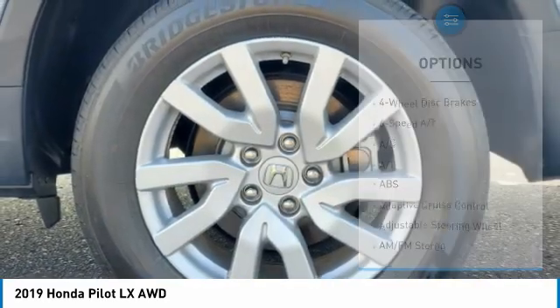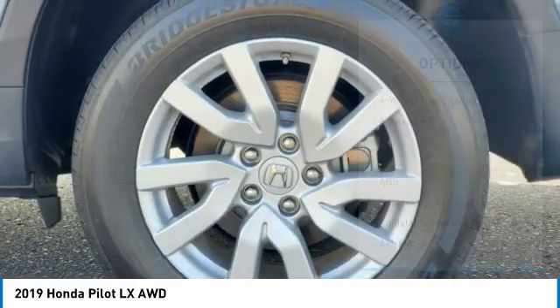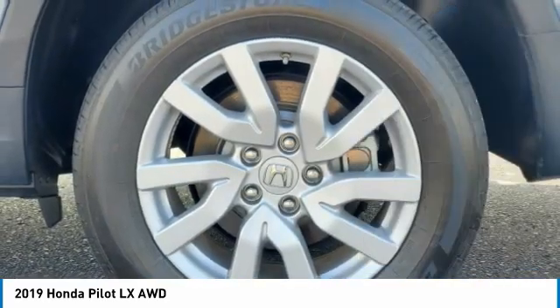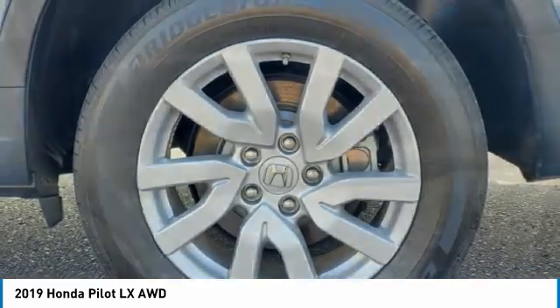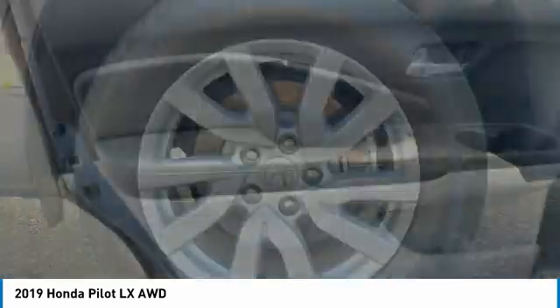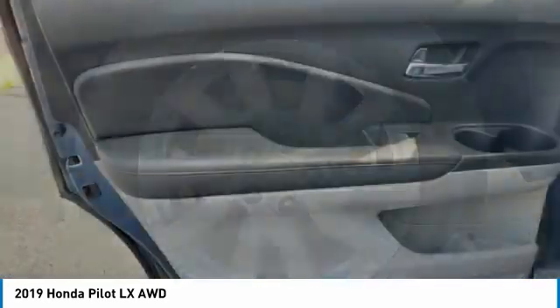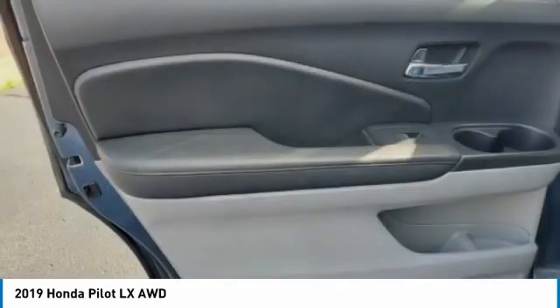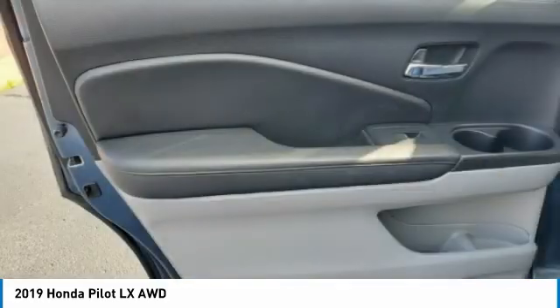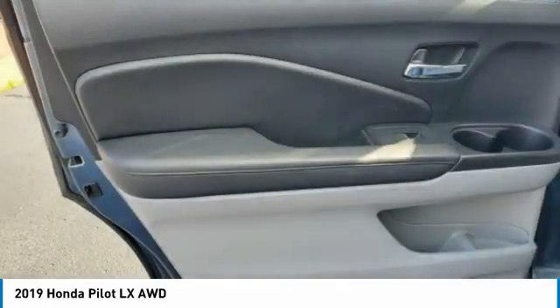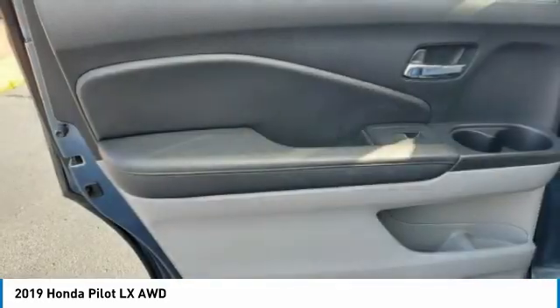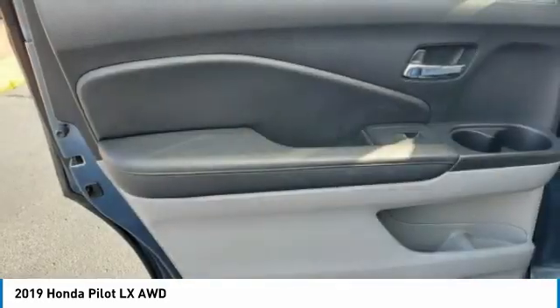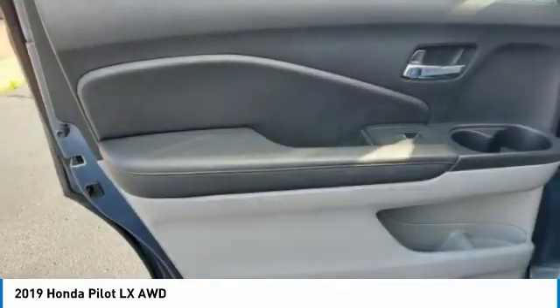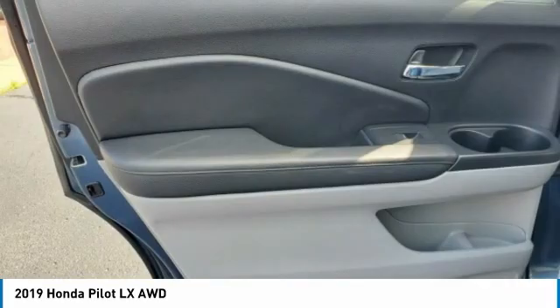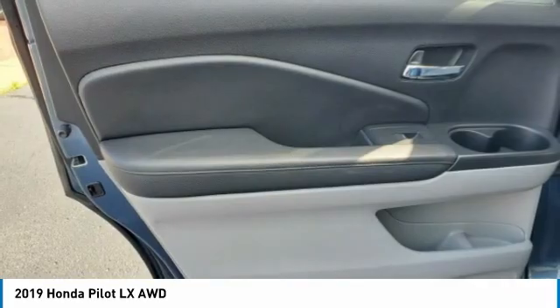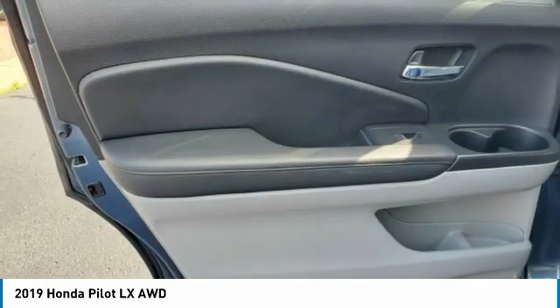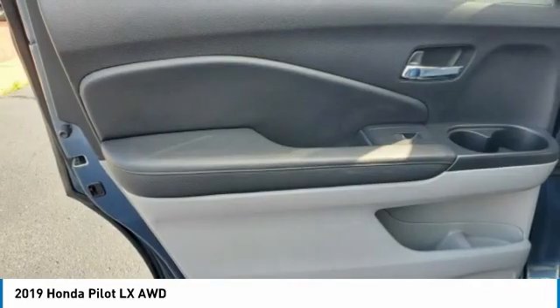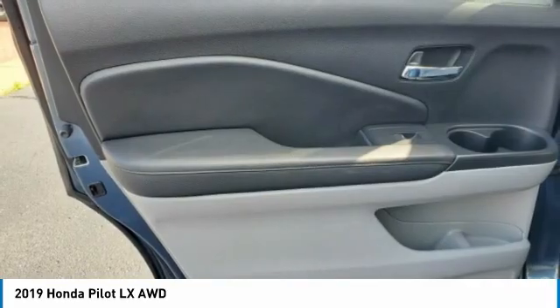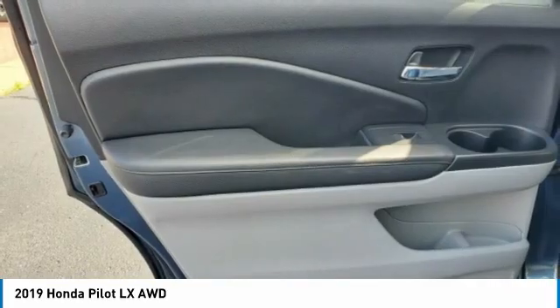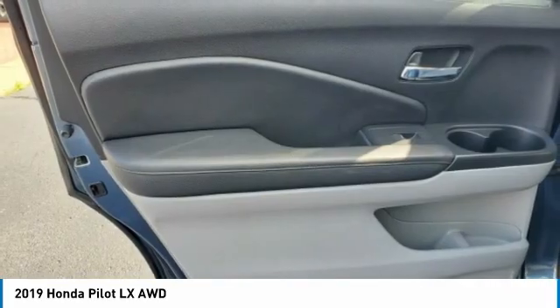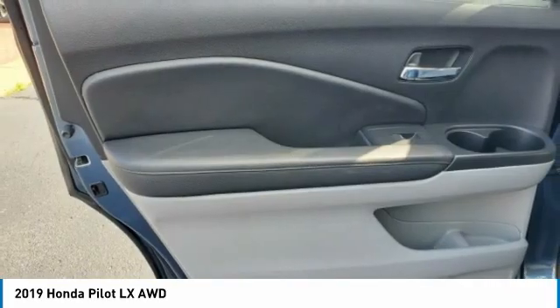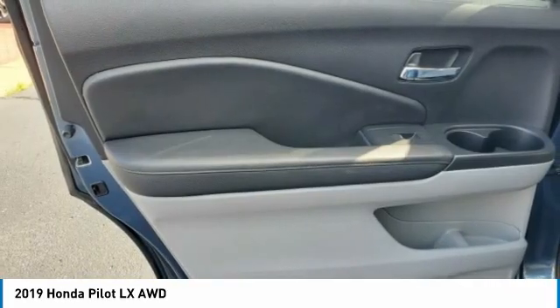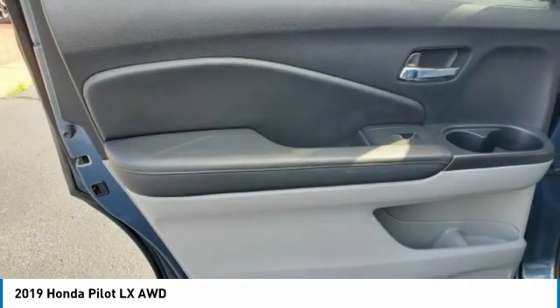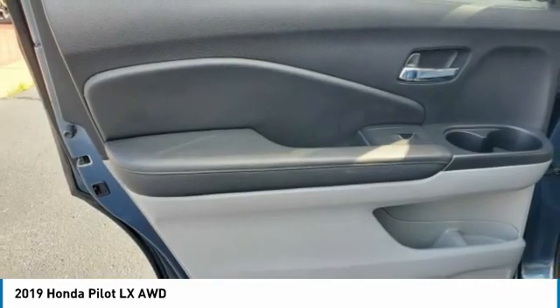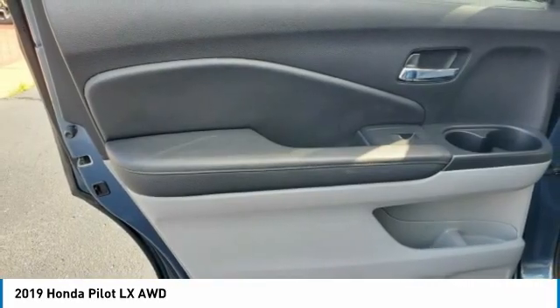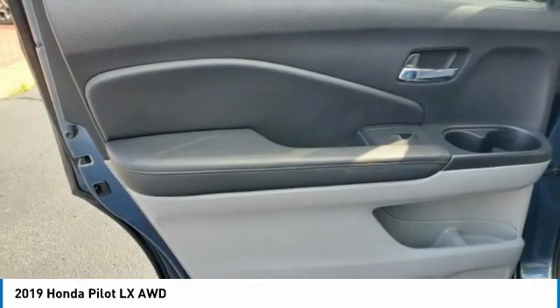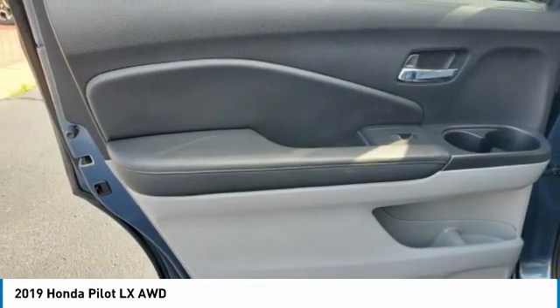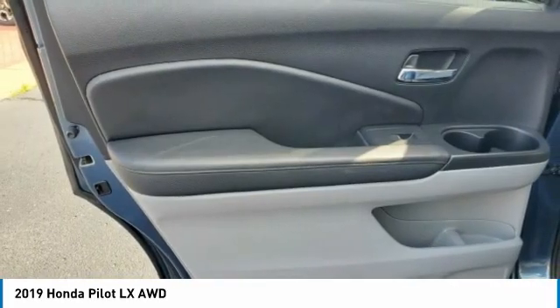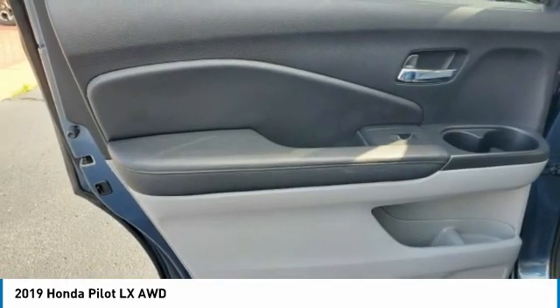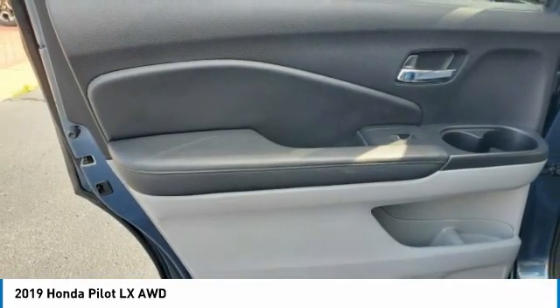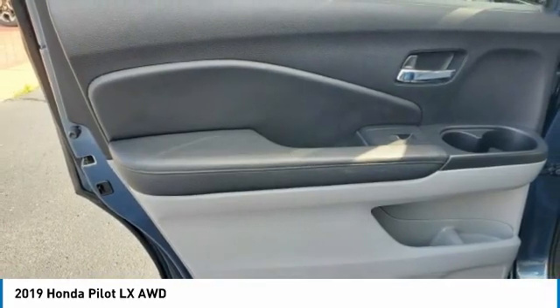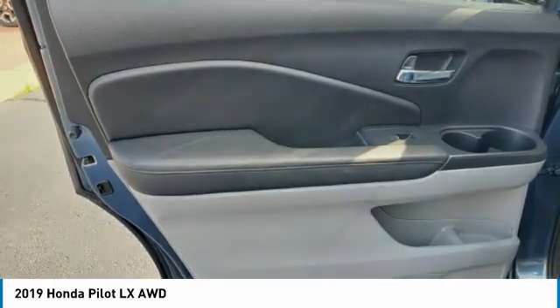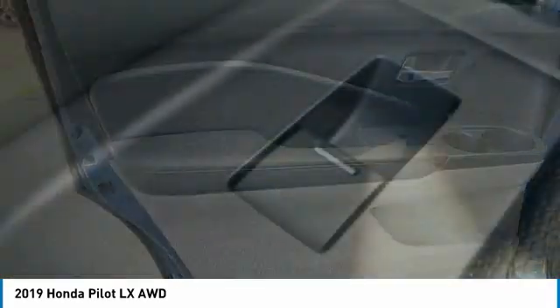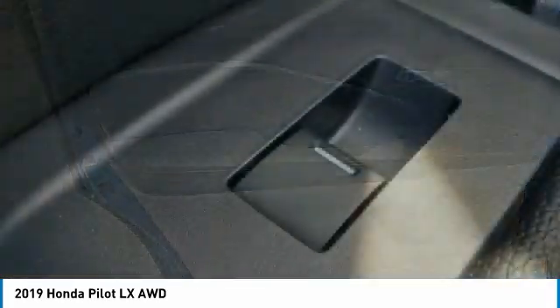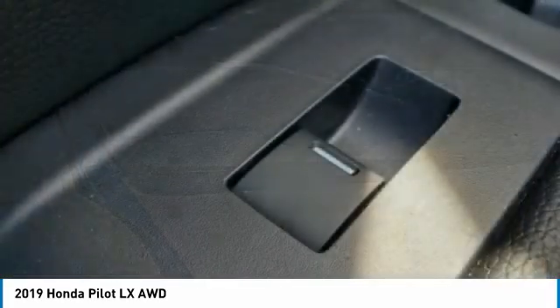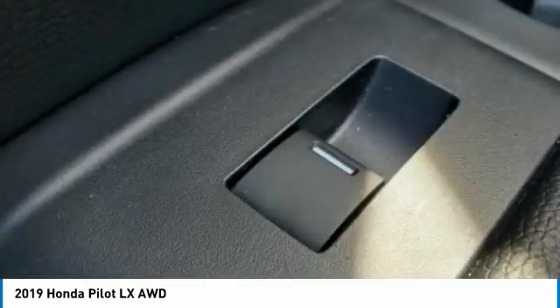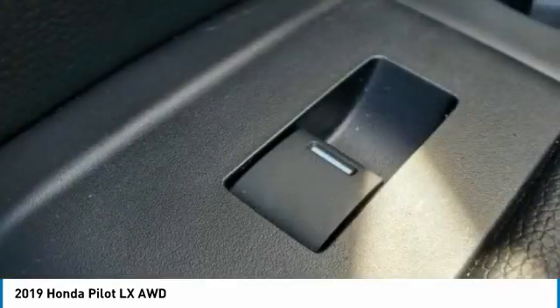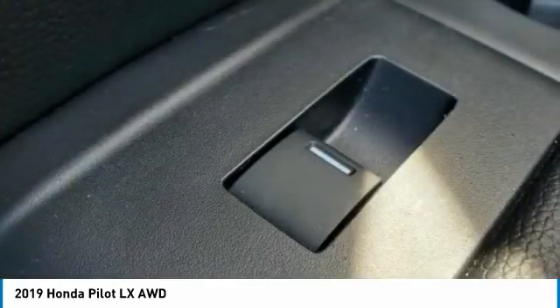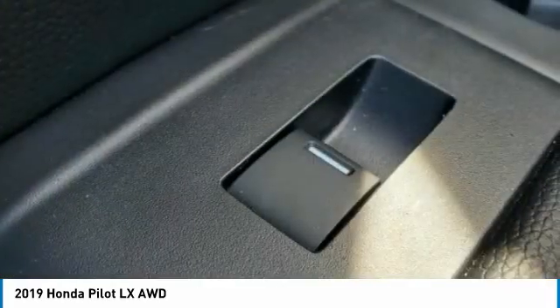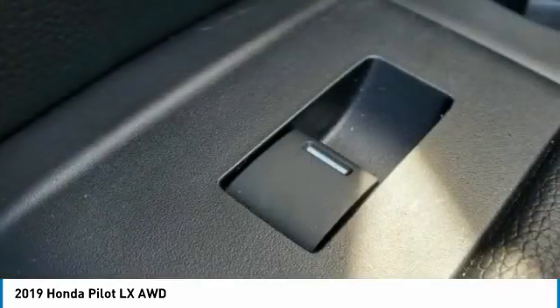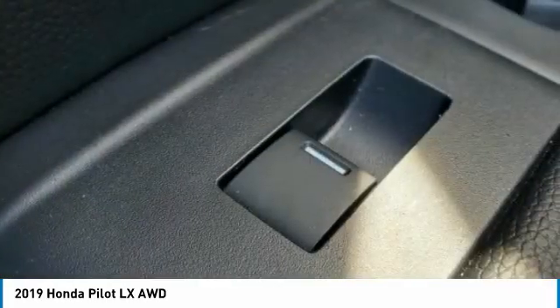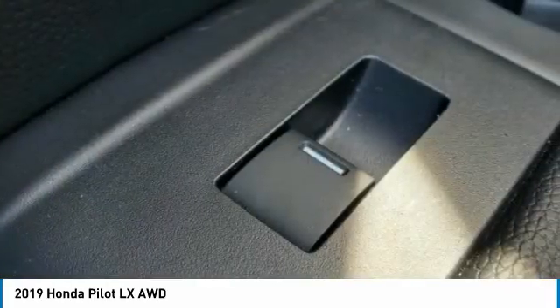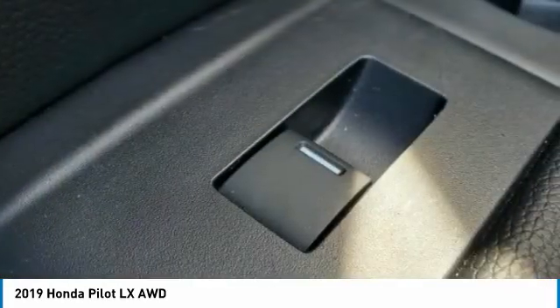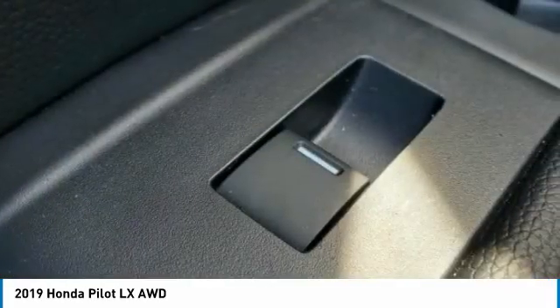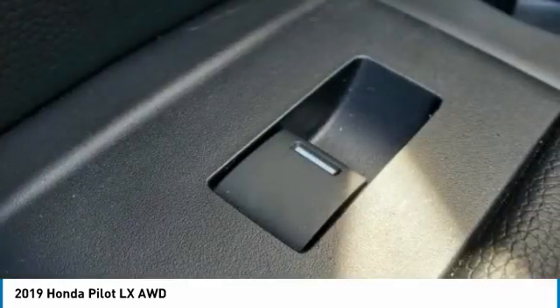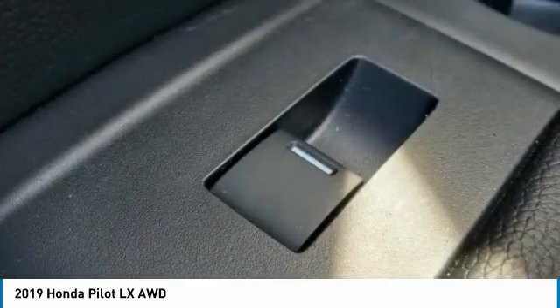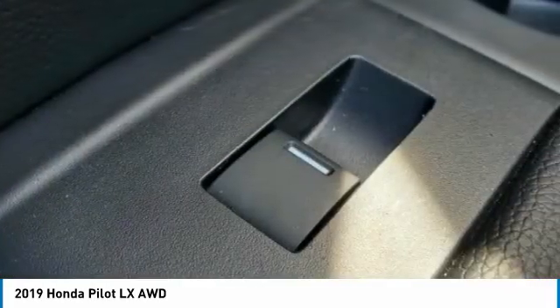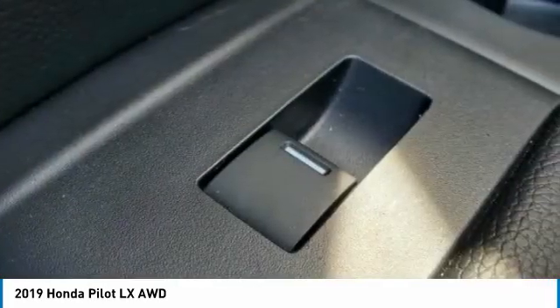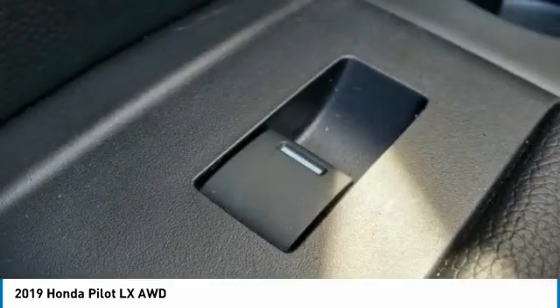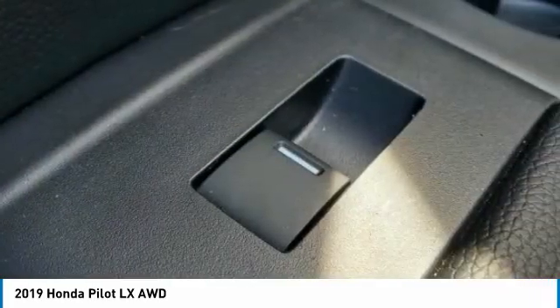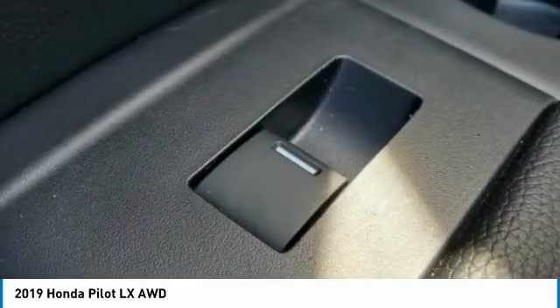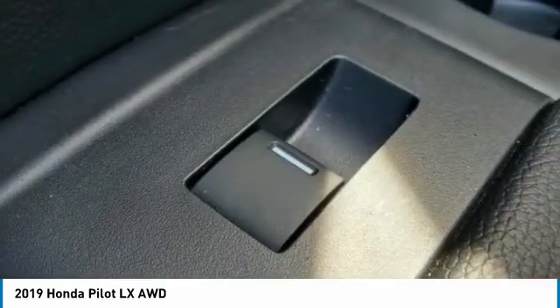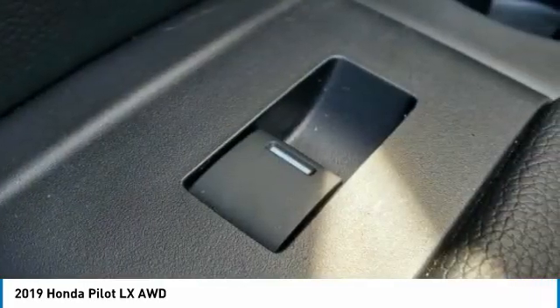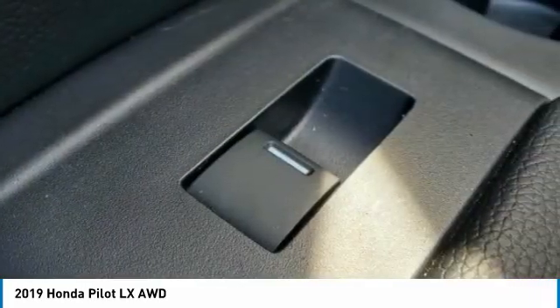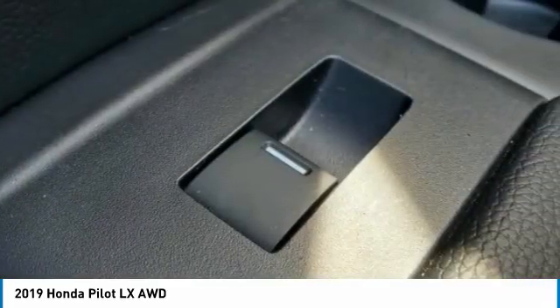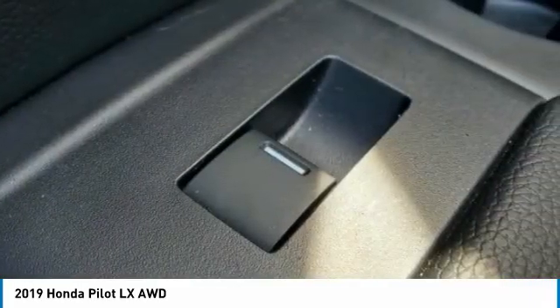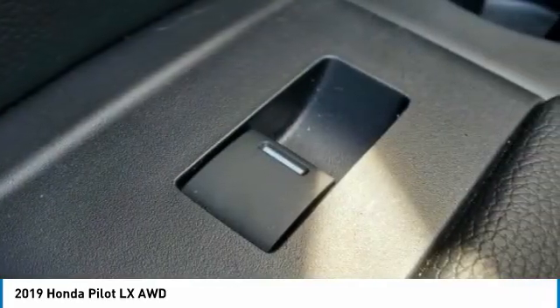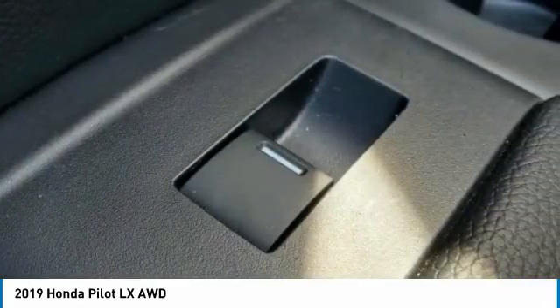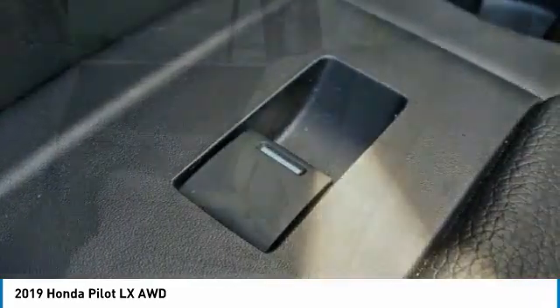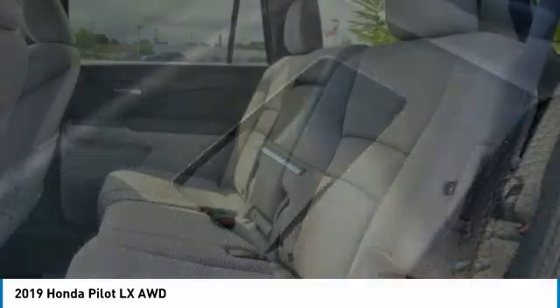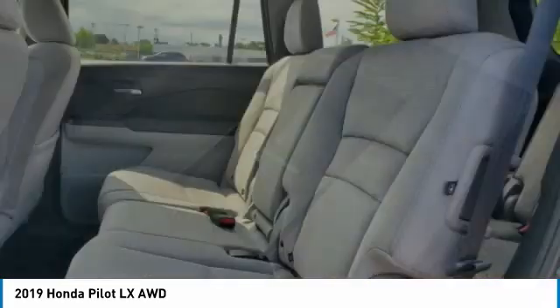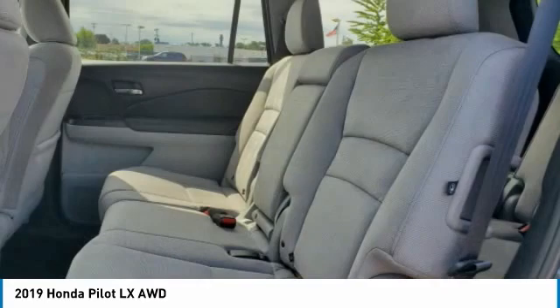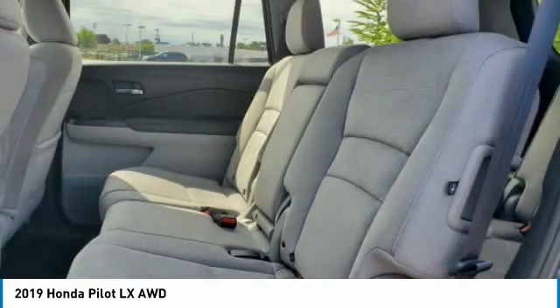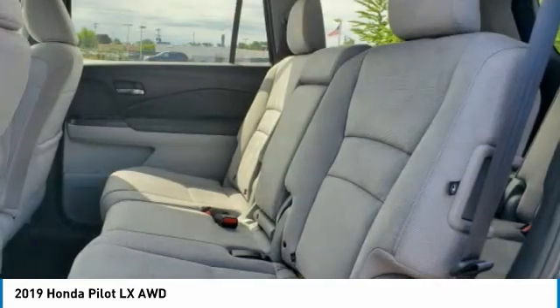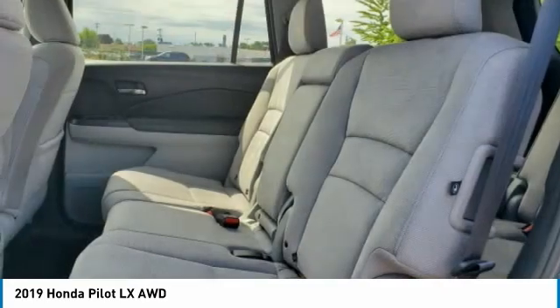Tires: front all season. Tires: rear all season. Privacy glass. Come take a test drive today.